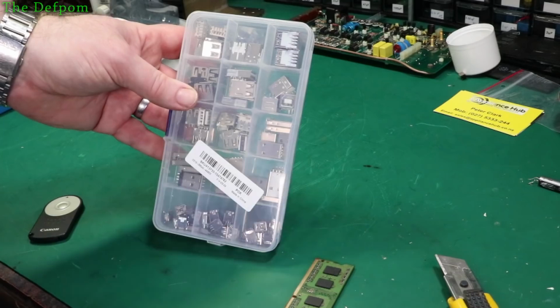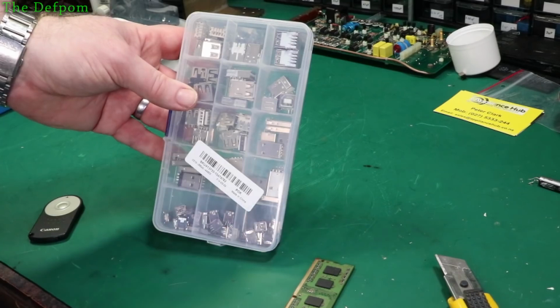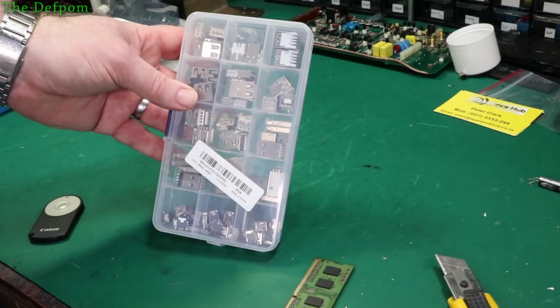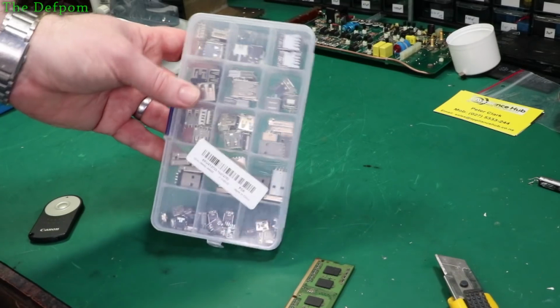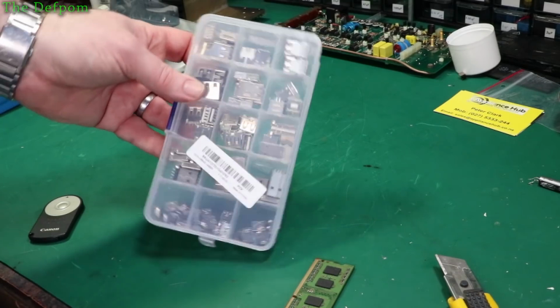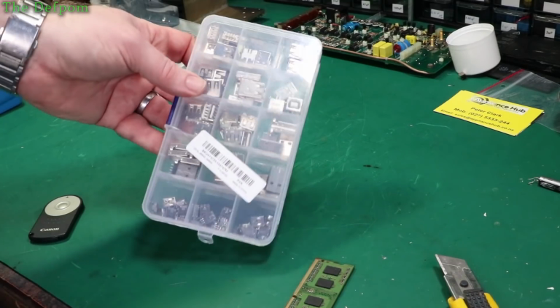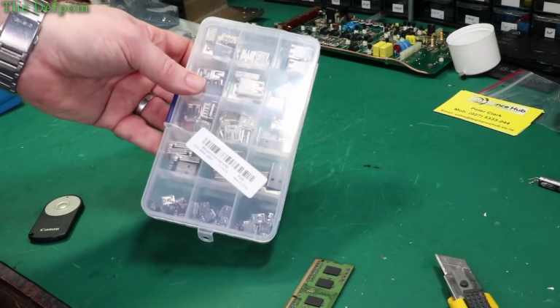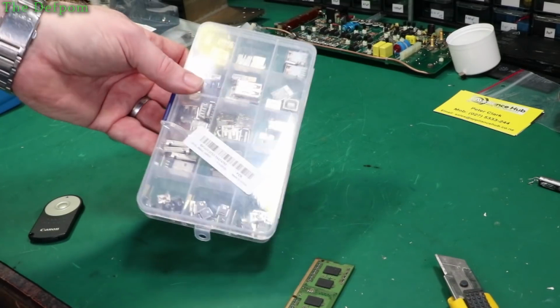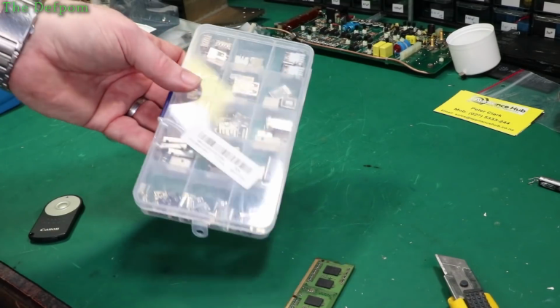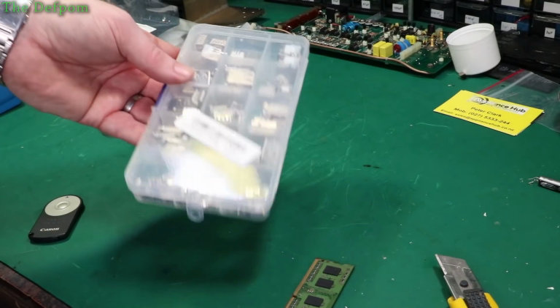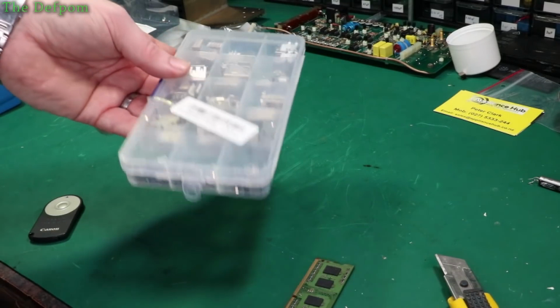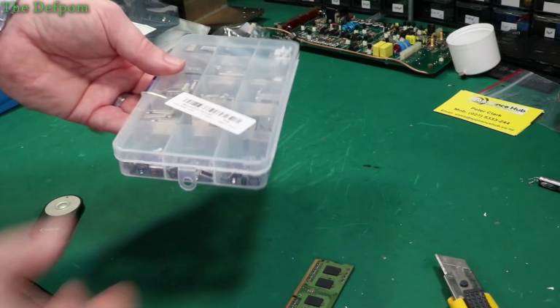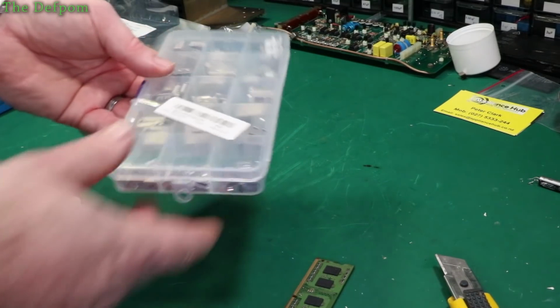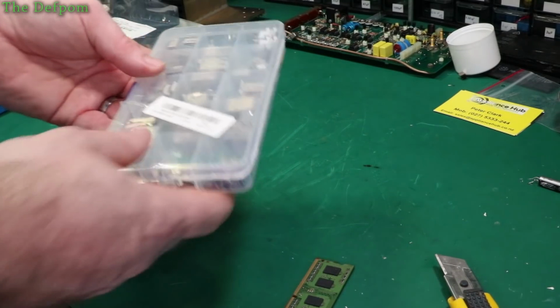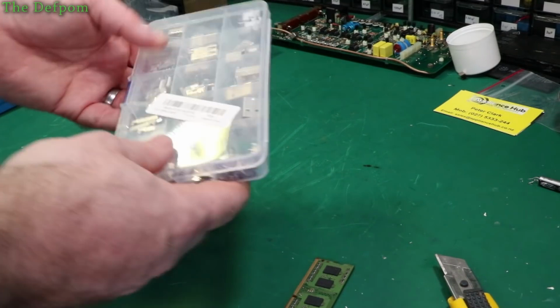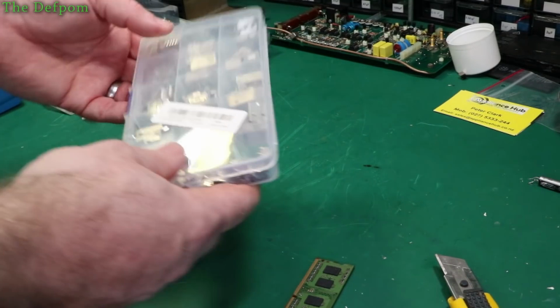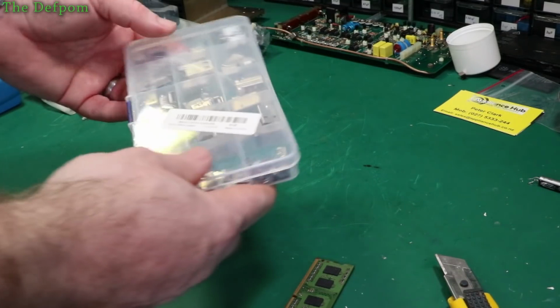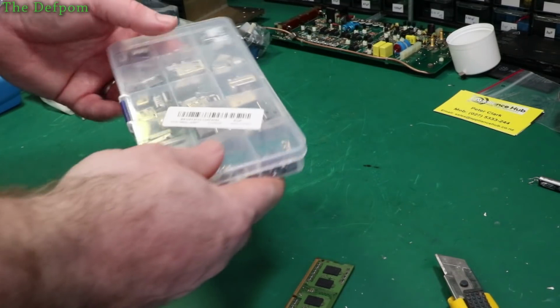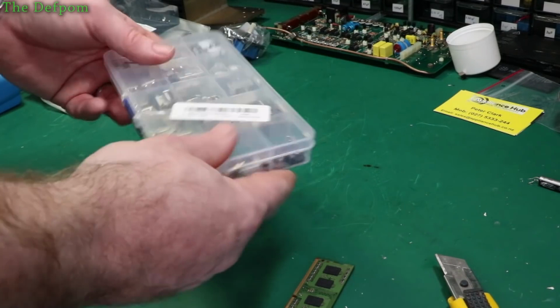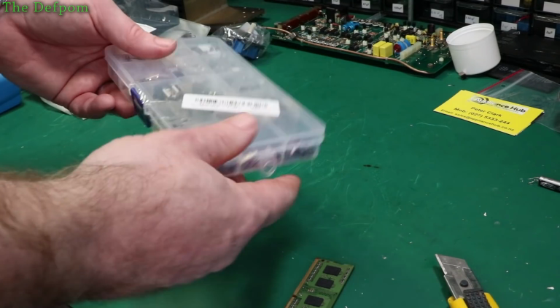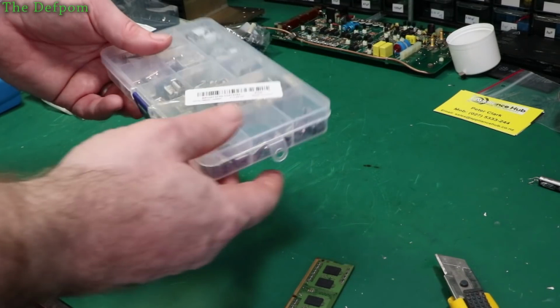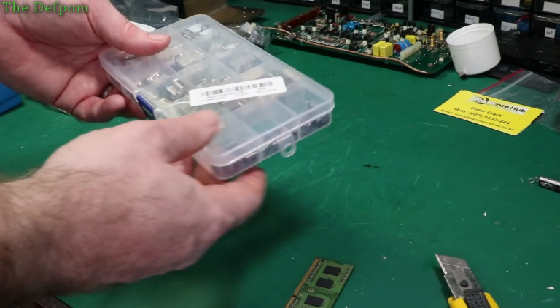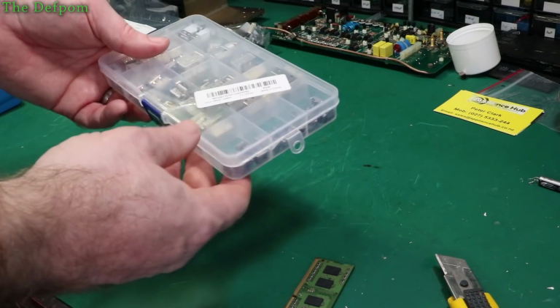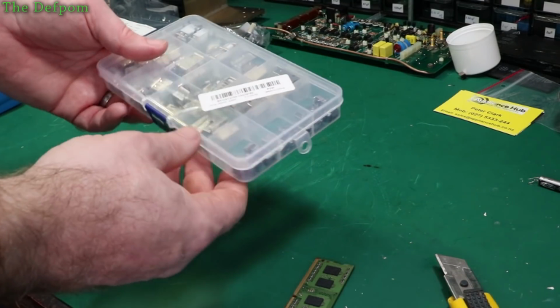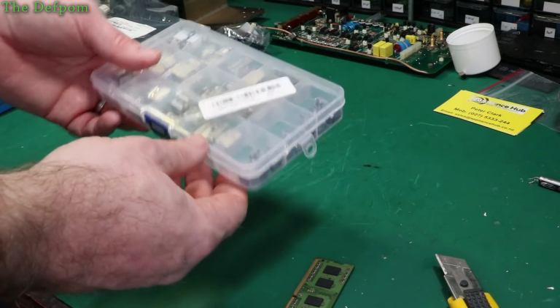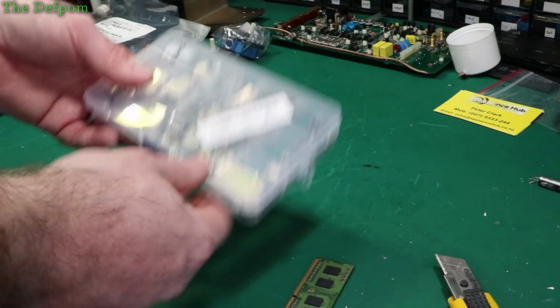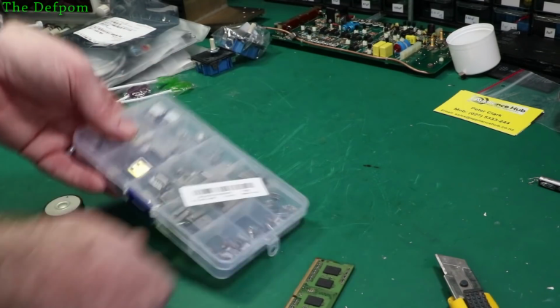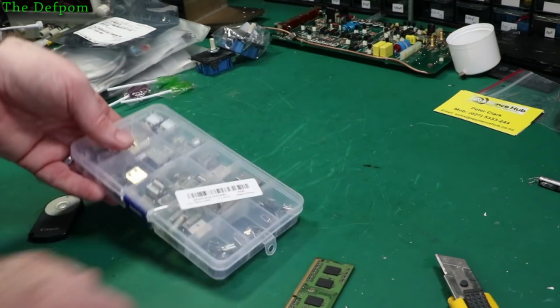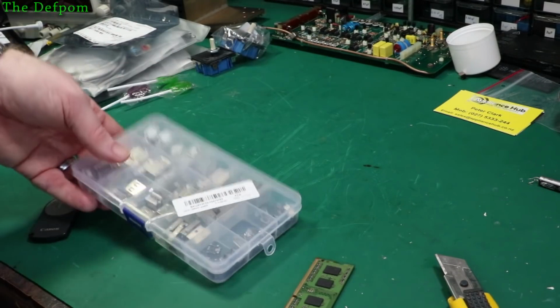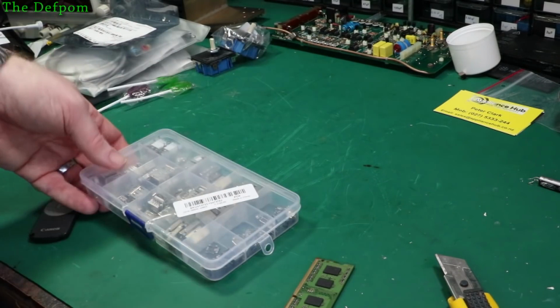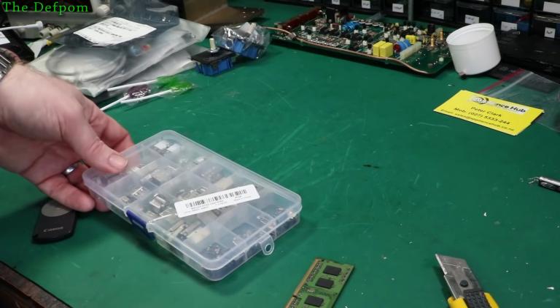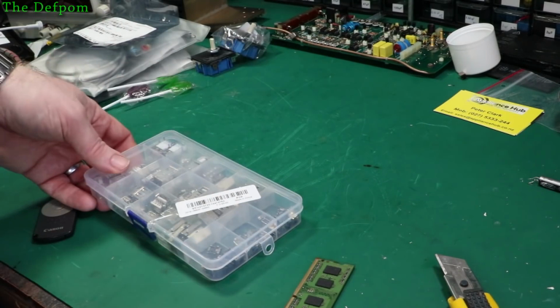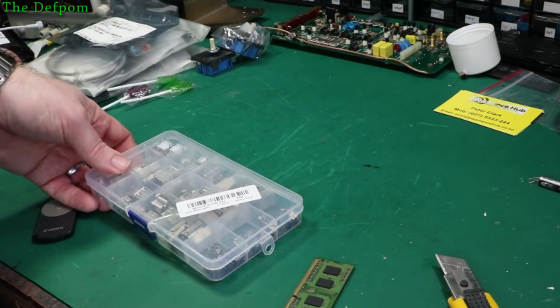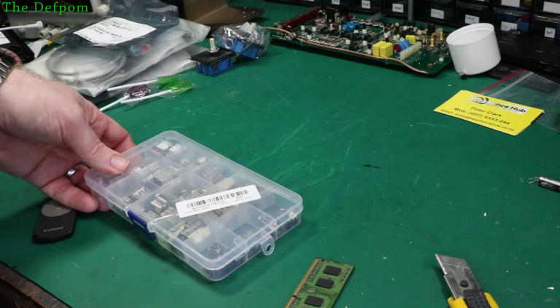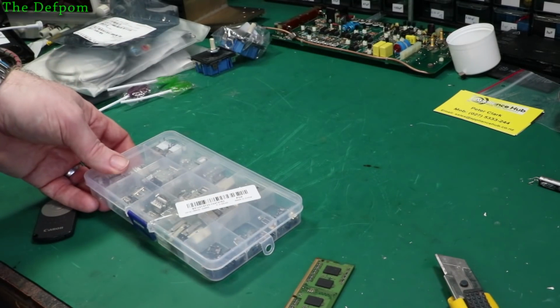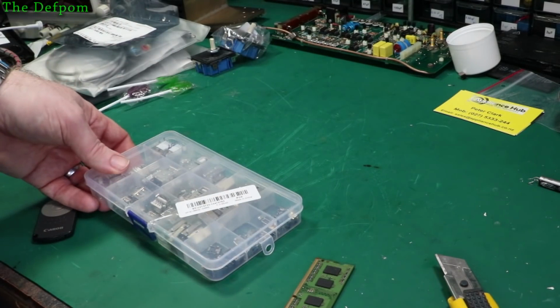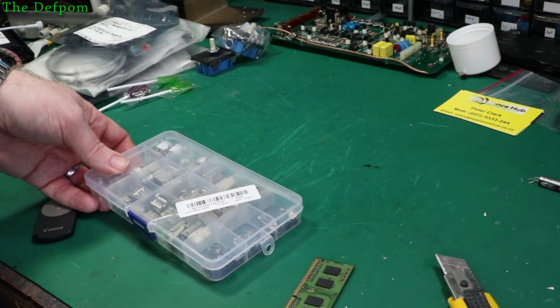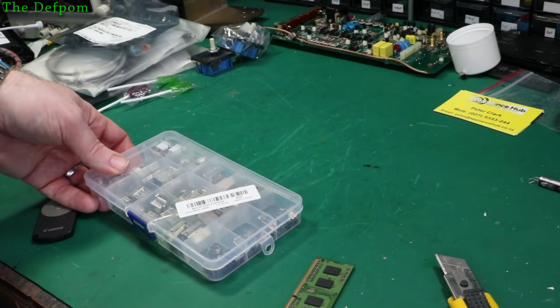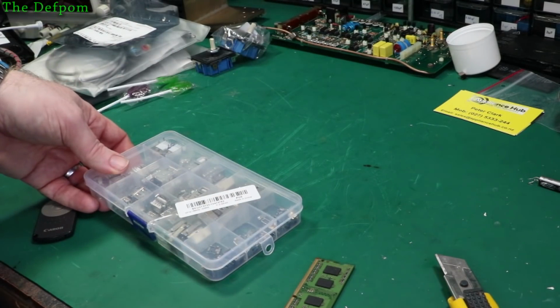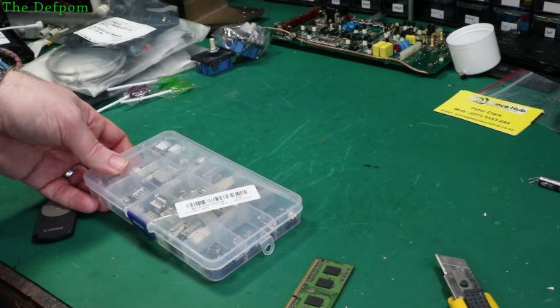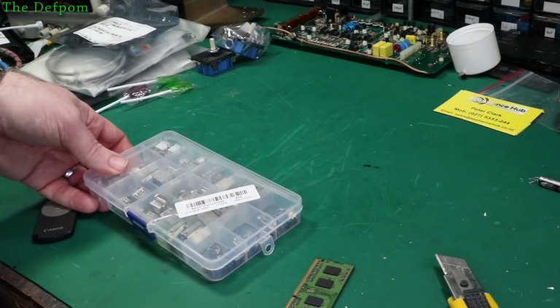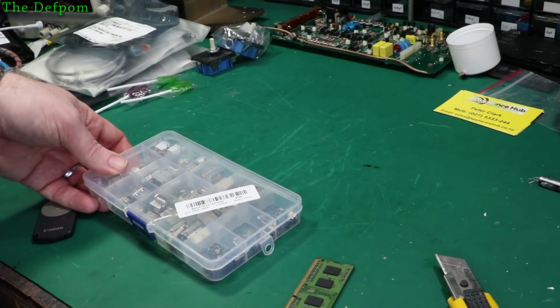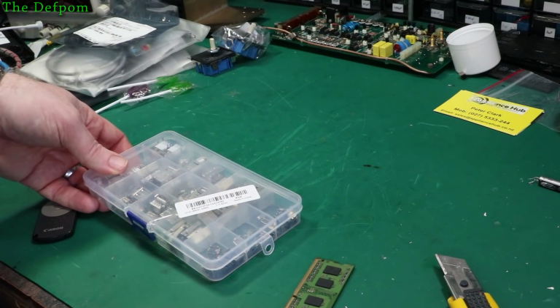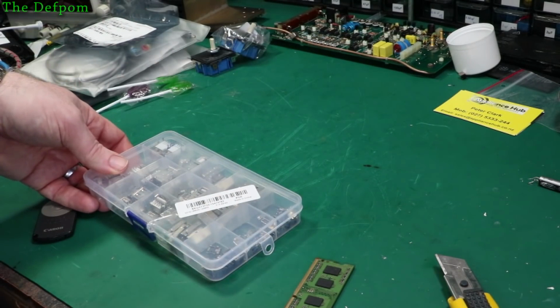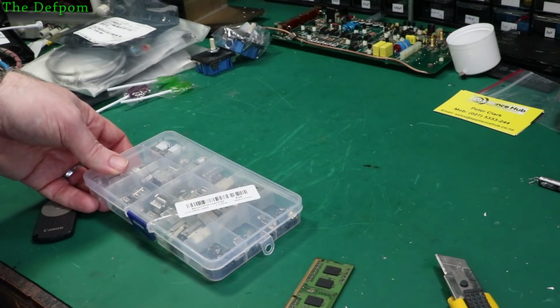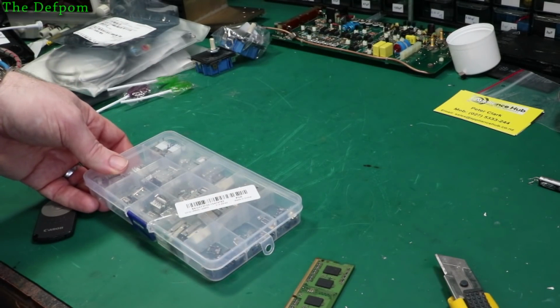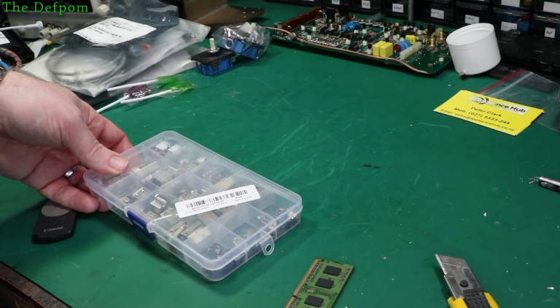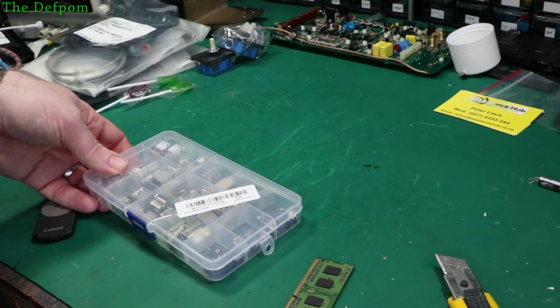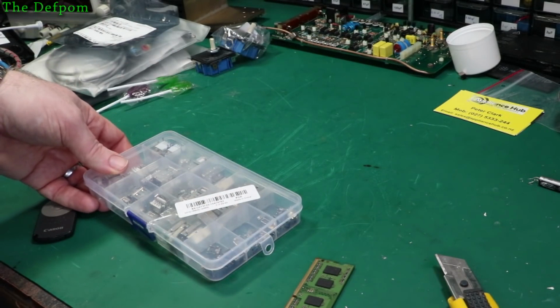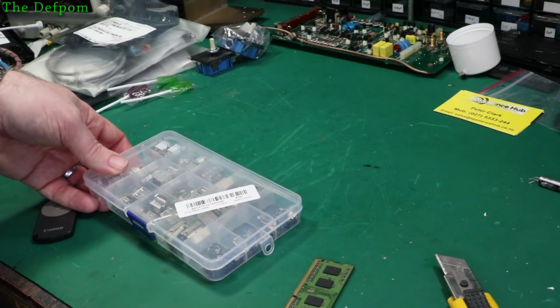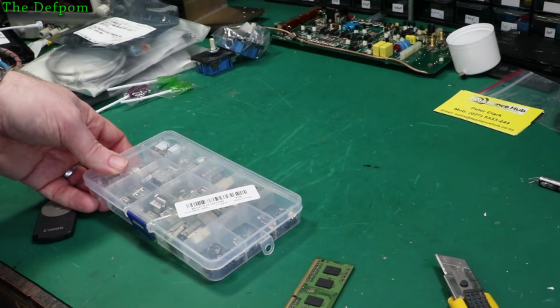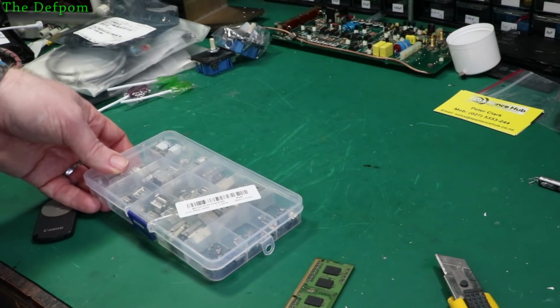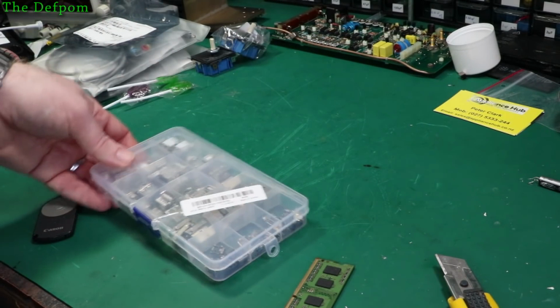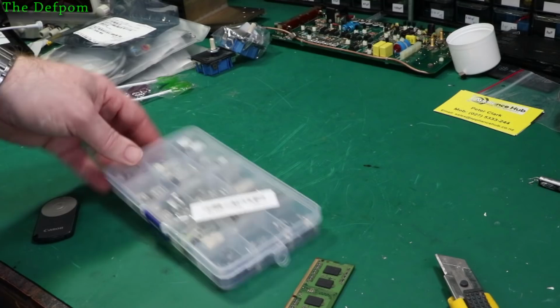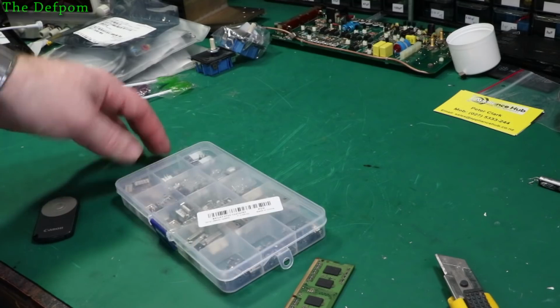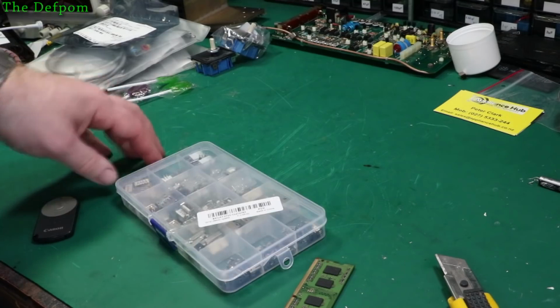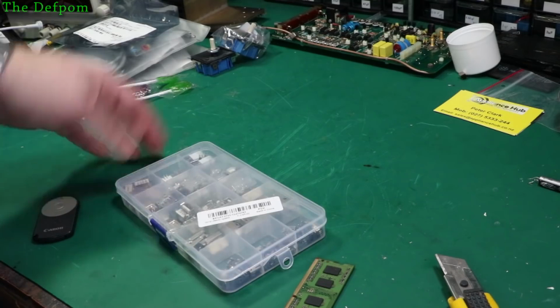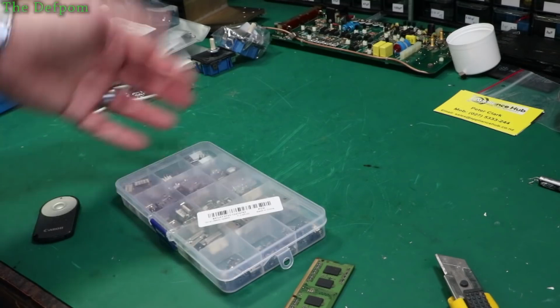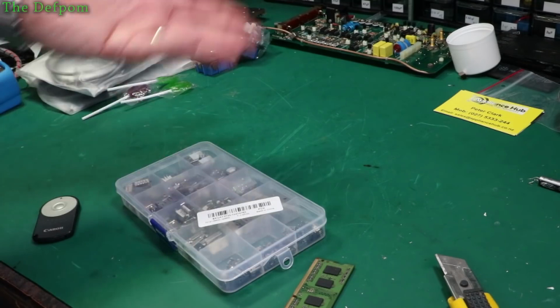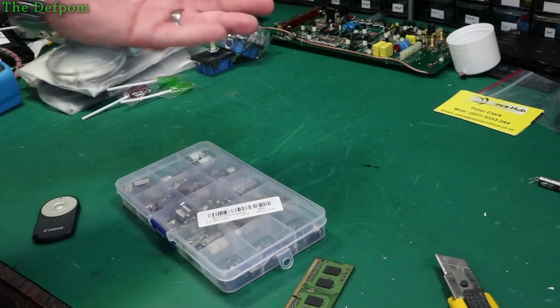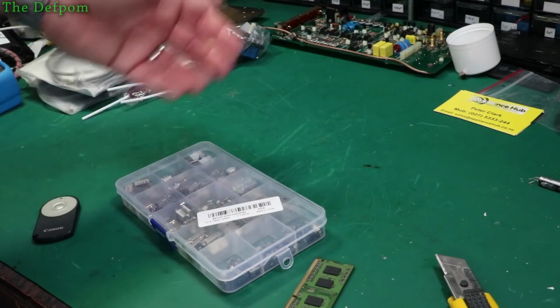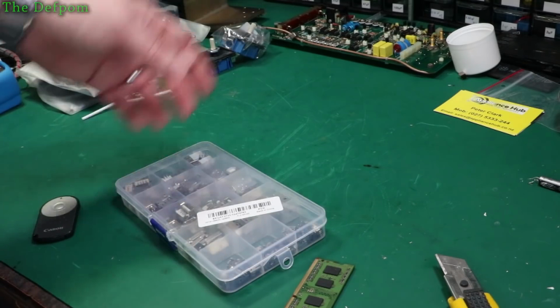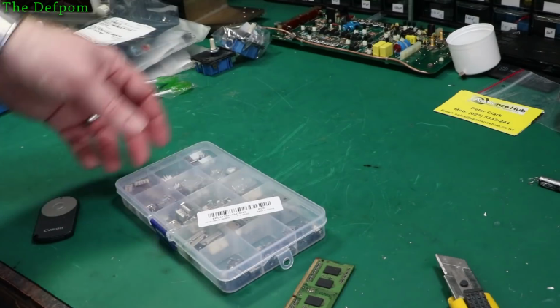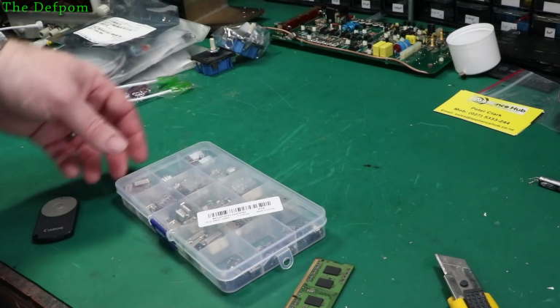I'll have much more BNC connectors. BNC connectors, you dumb bastard — they're not BNC connectors.